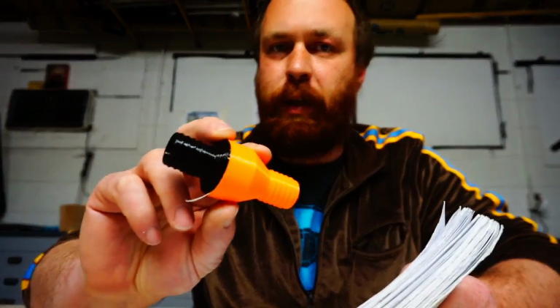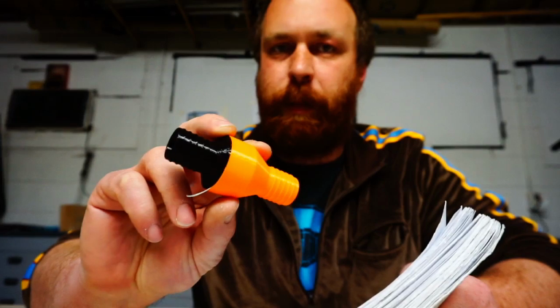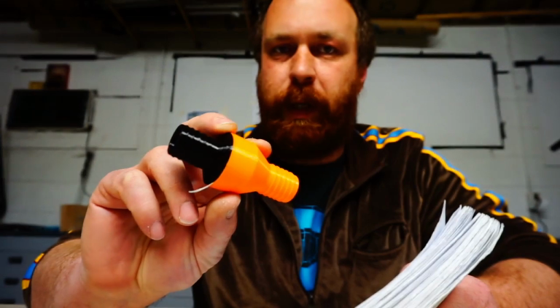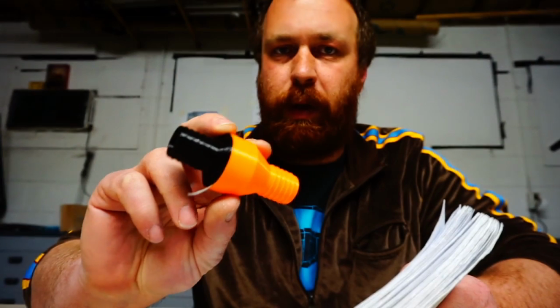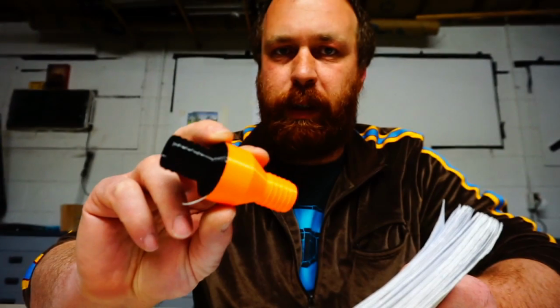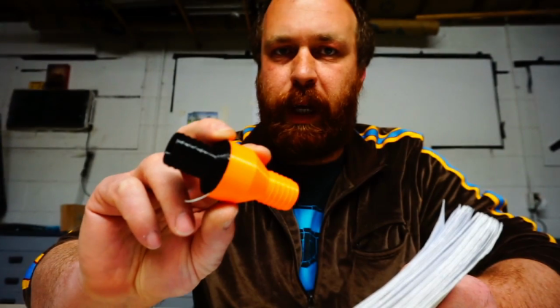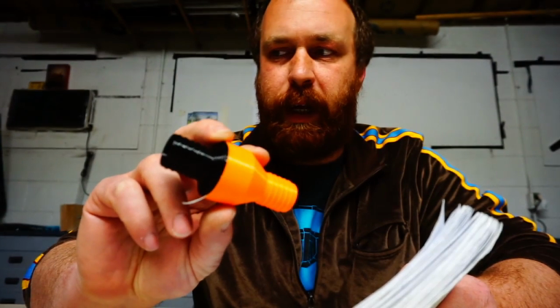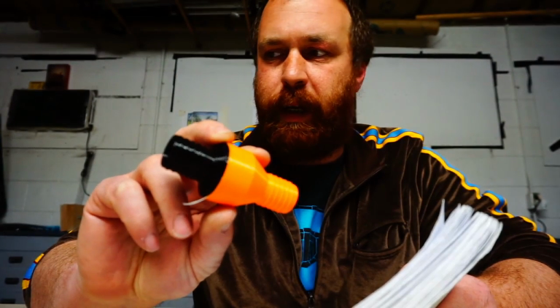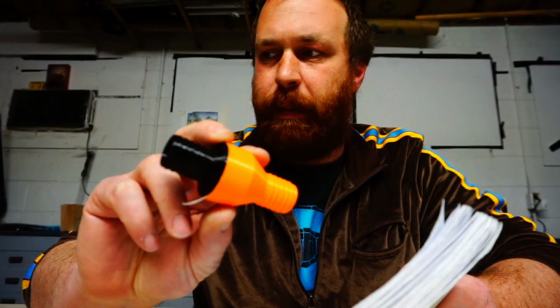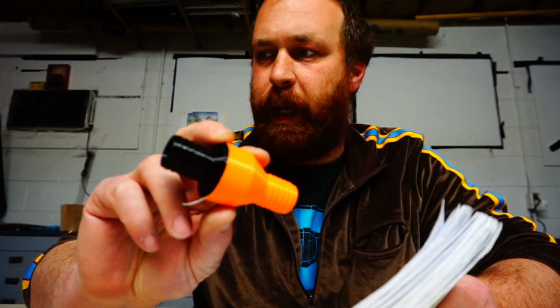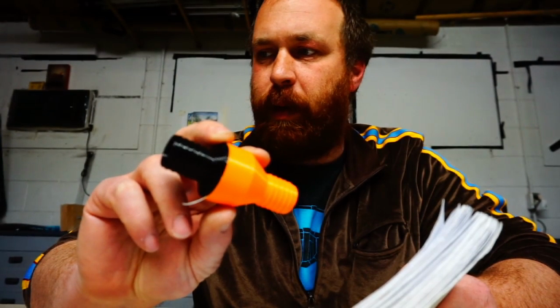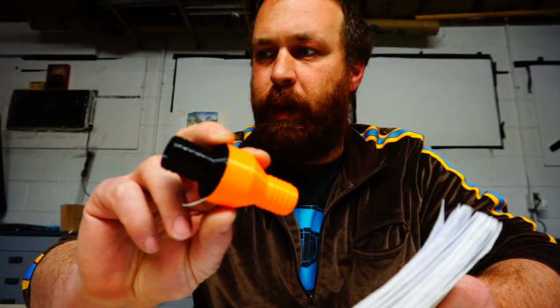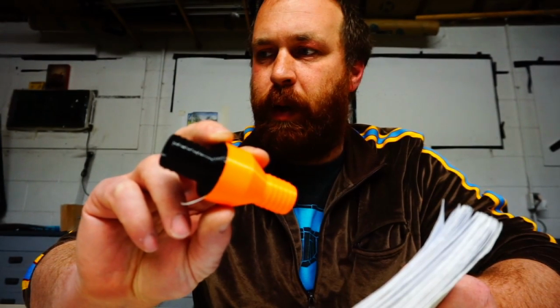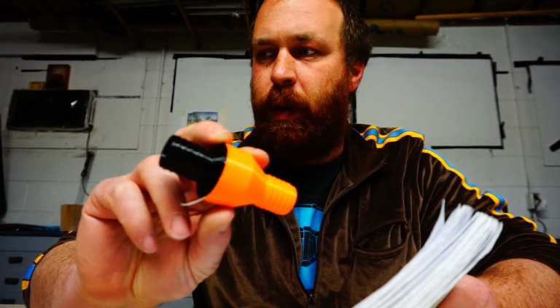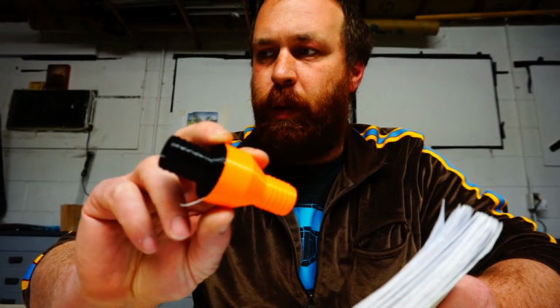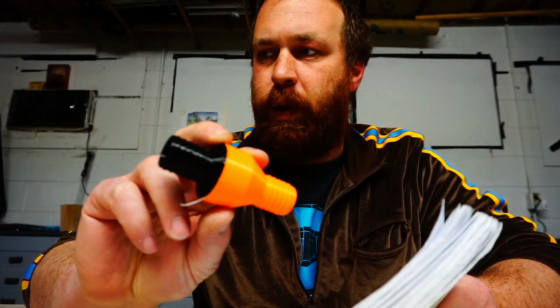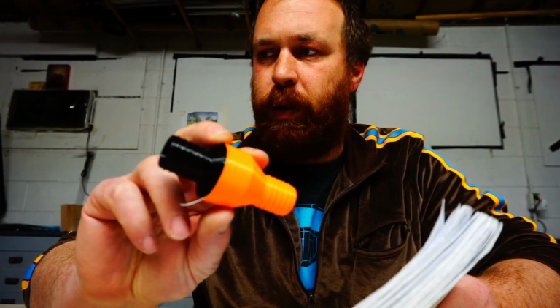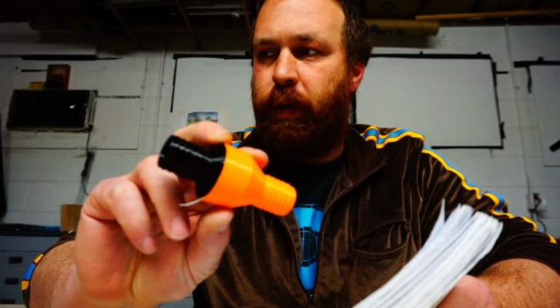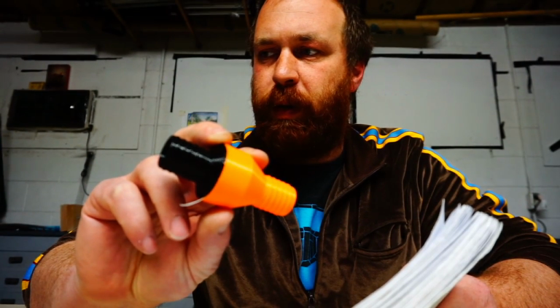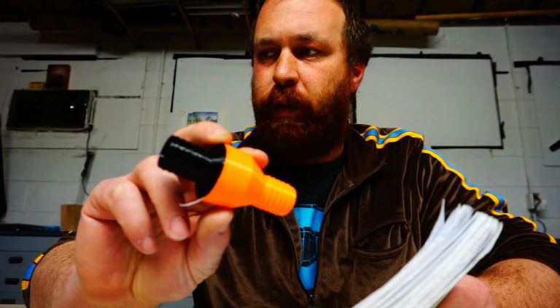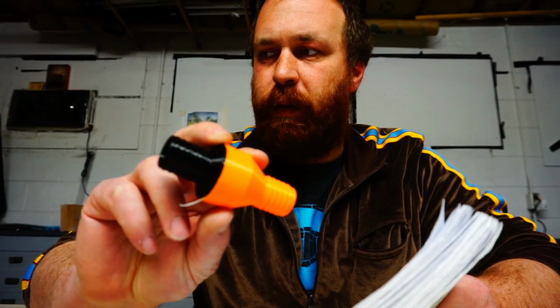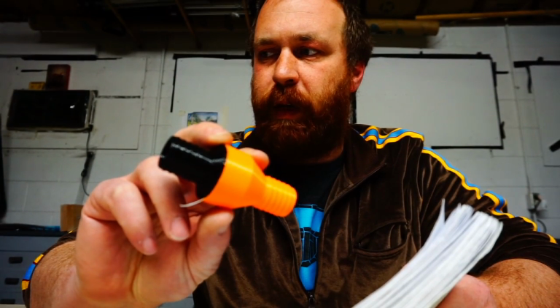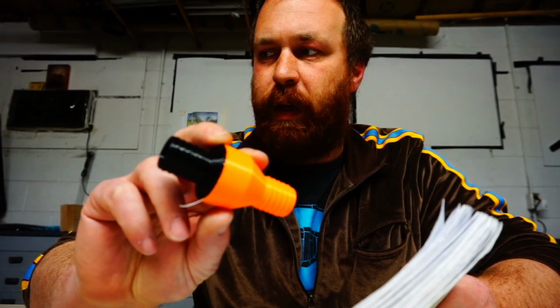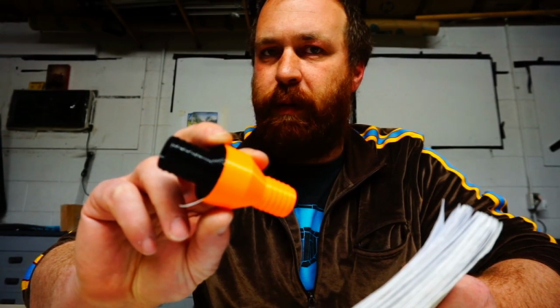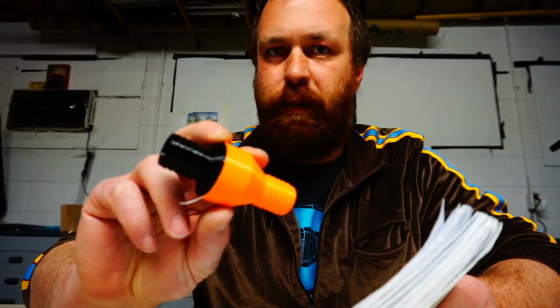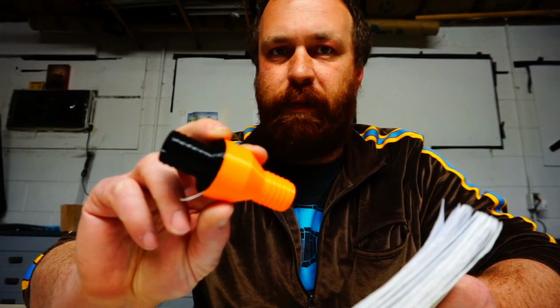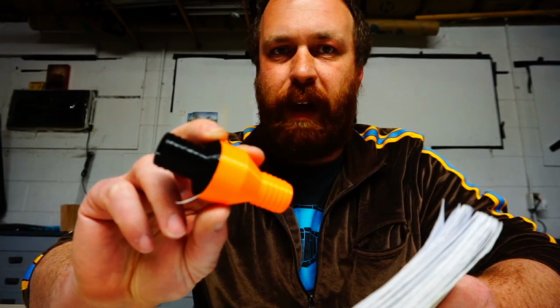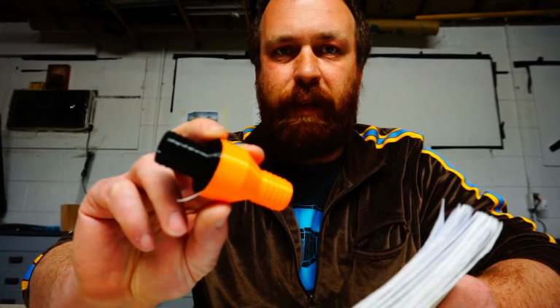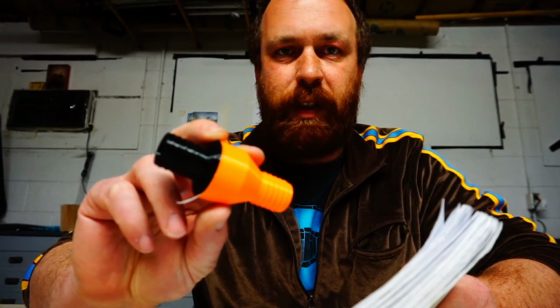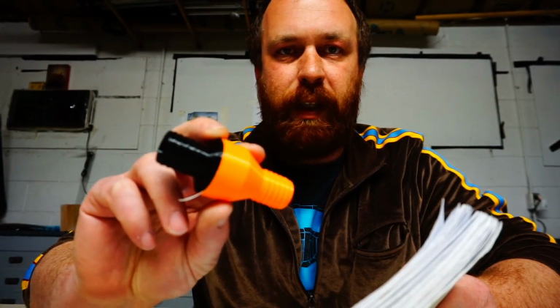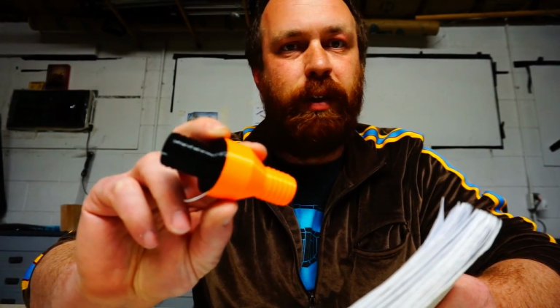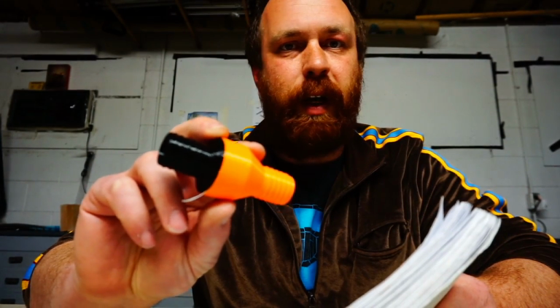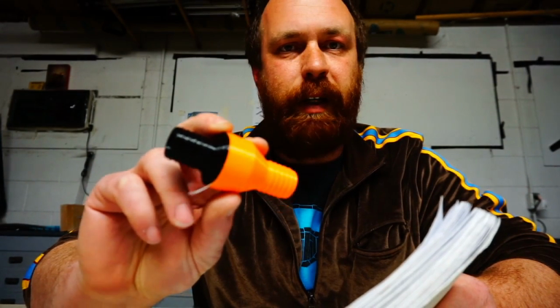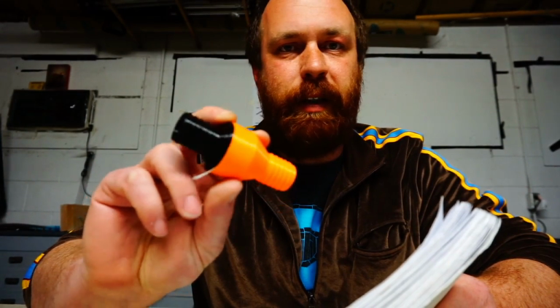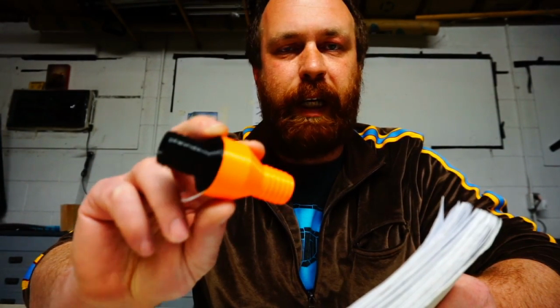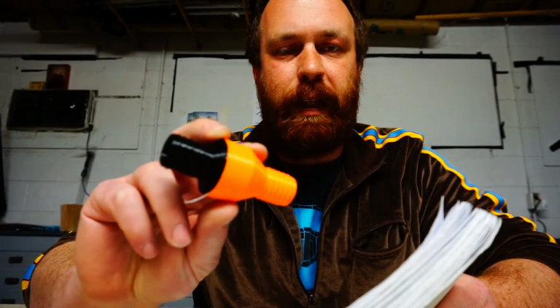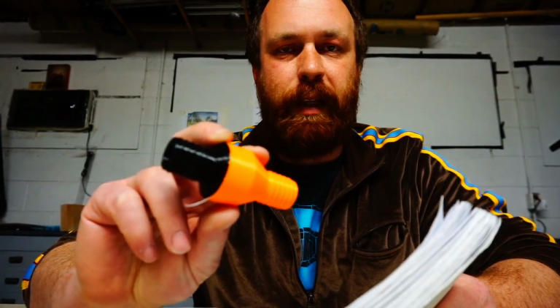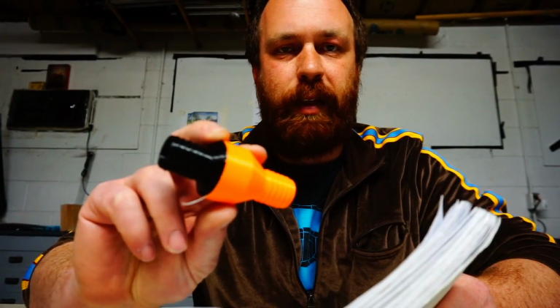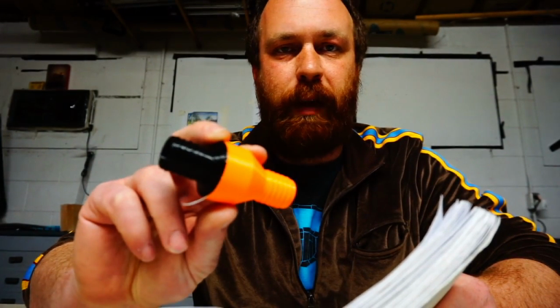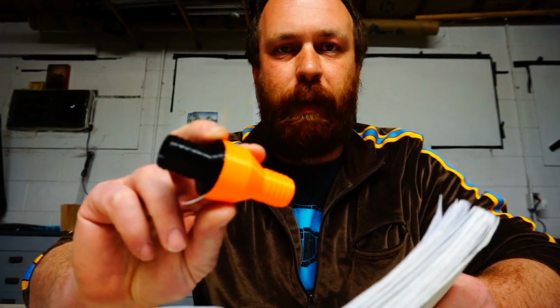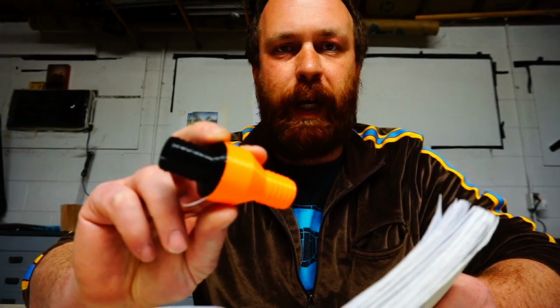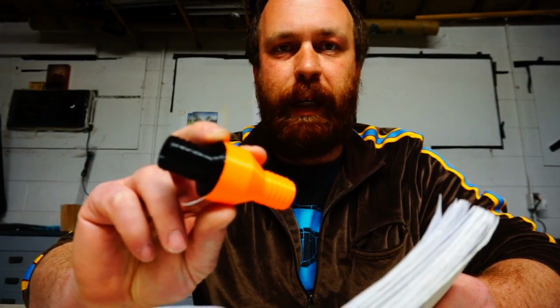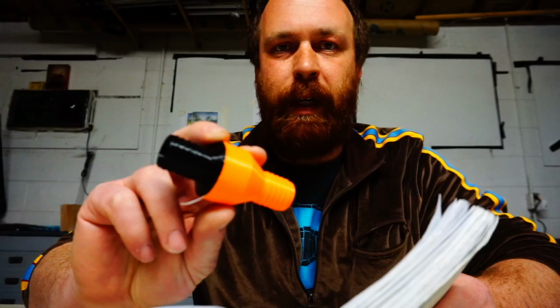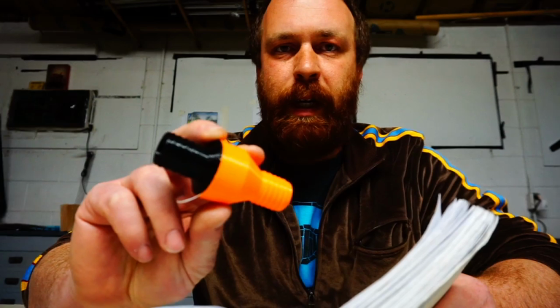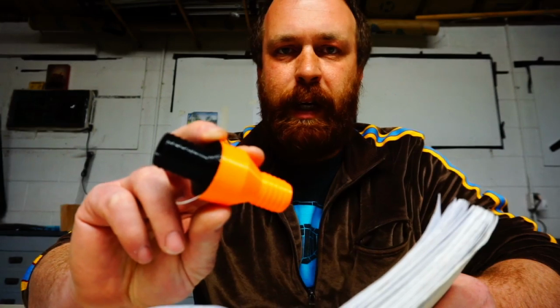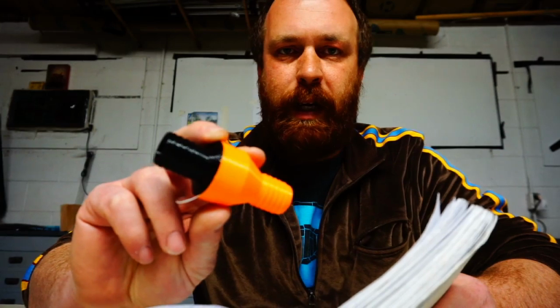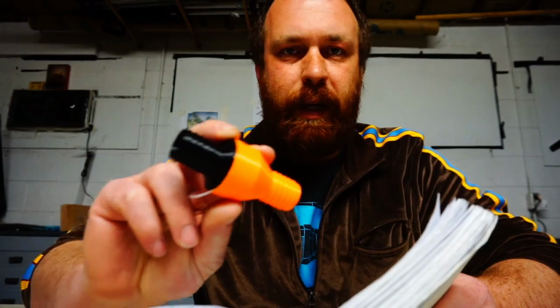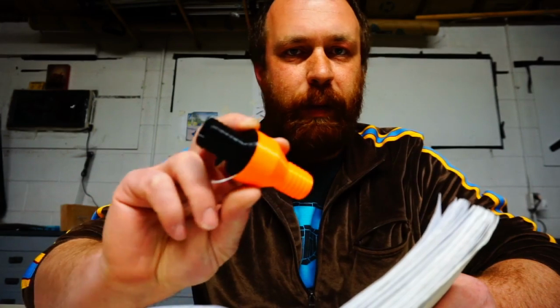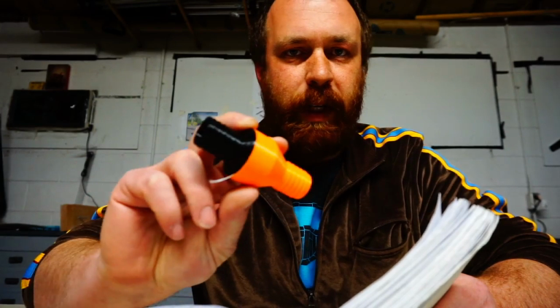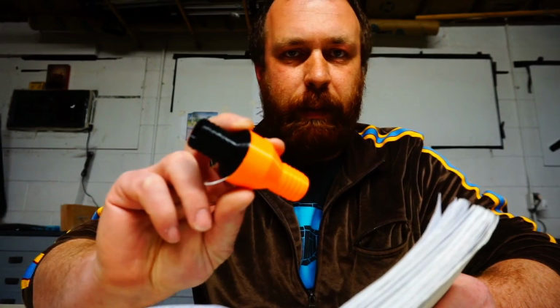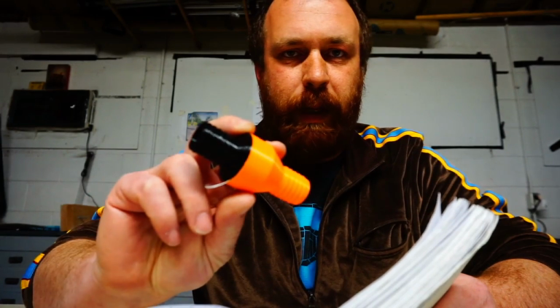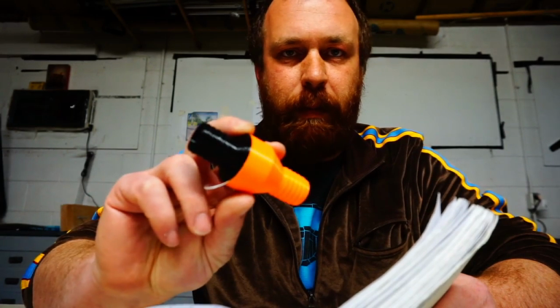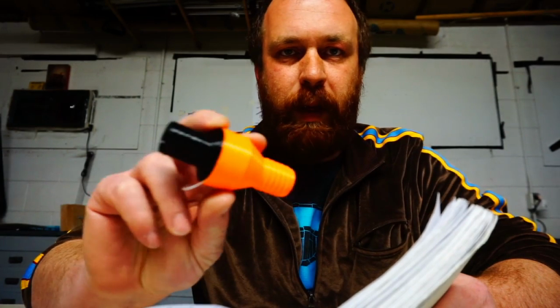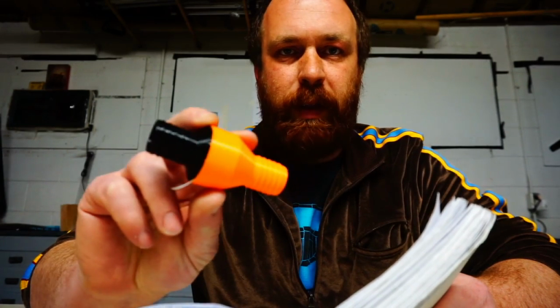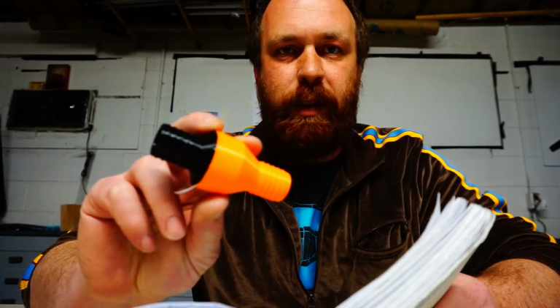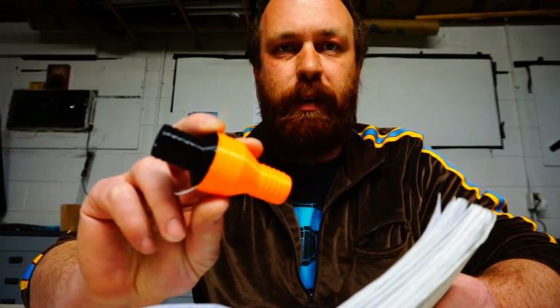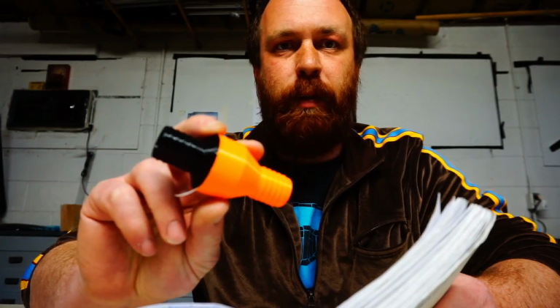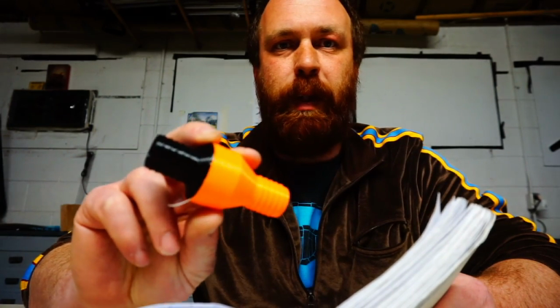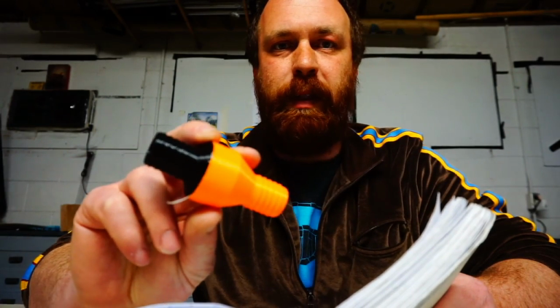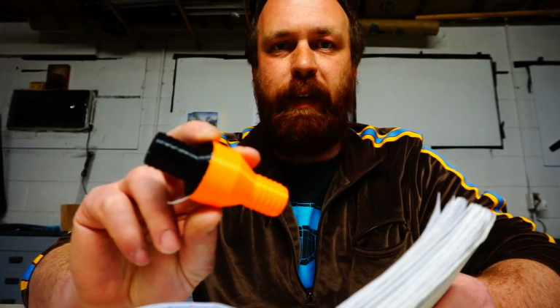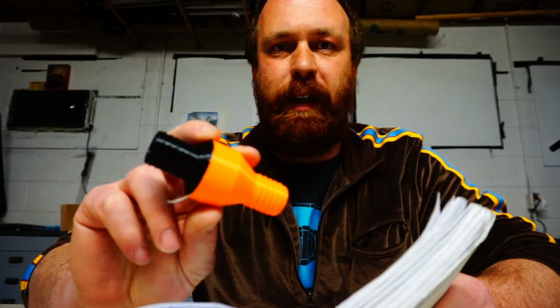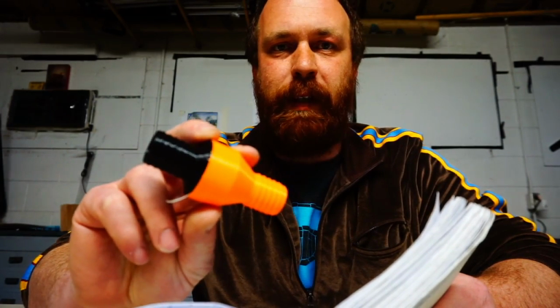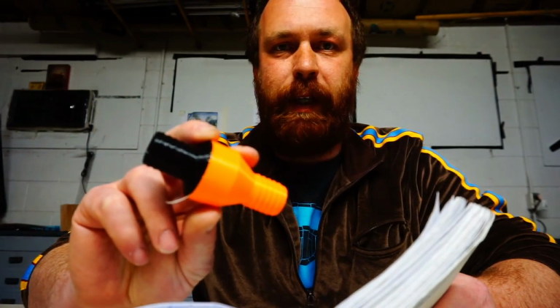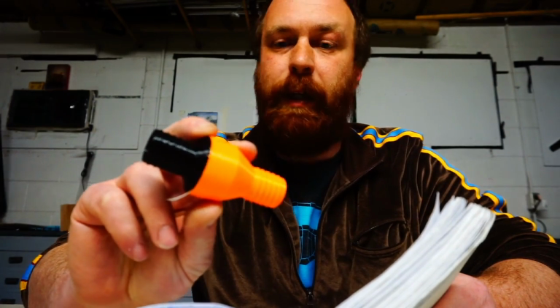It took me all day and about five or six tries to get this thing right. It would take me months to build a complete ventilator.